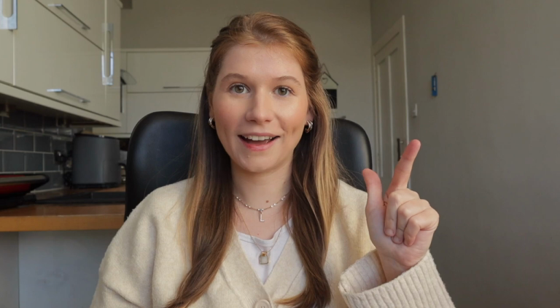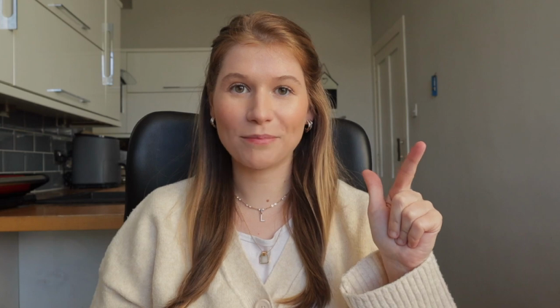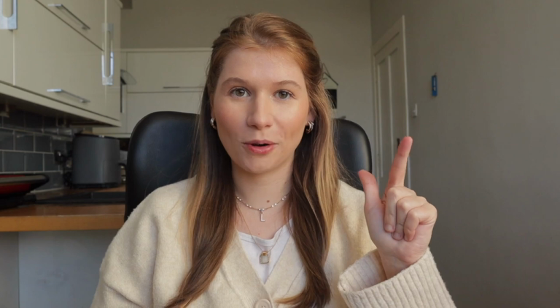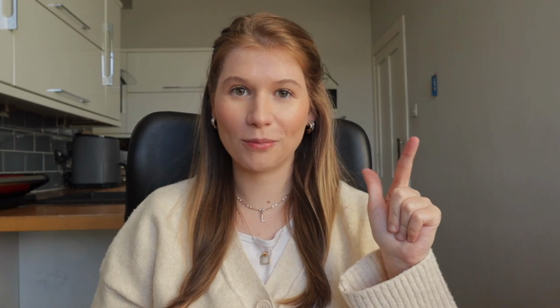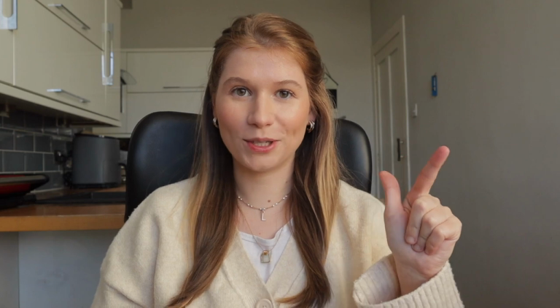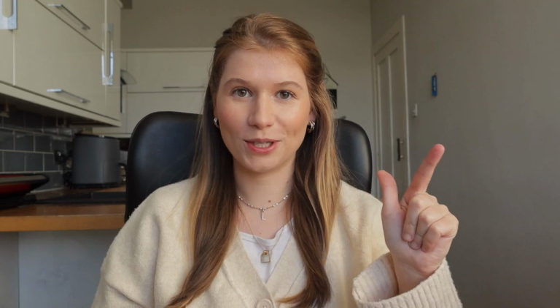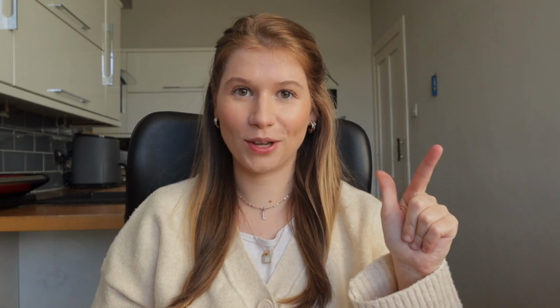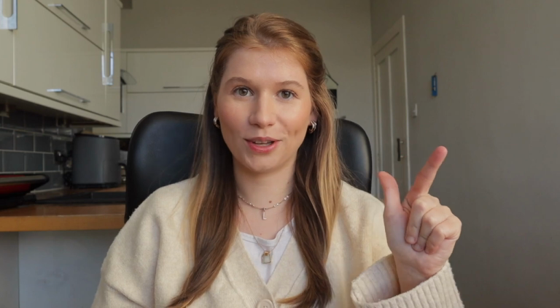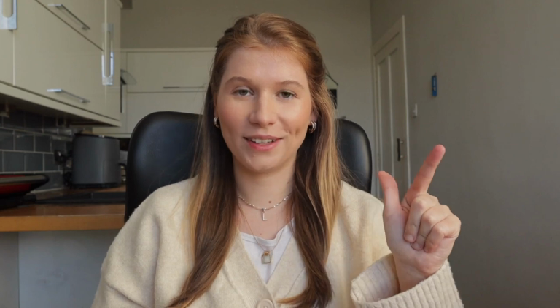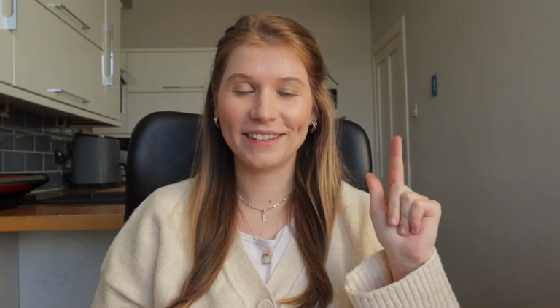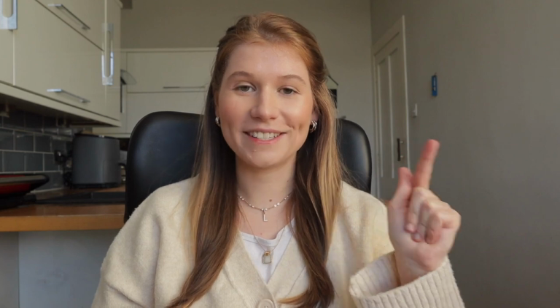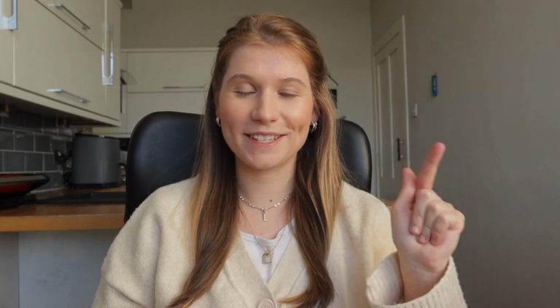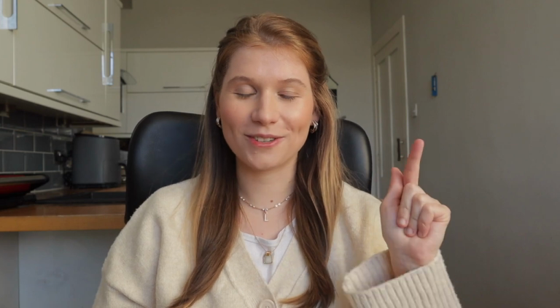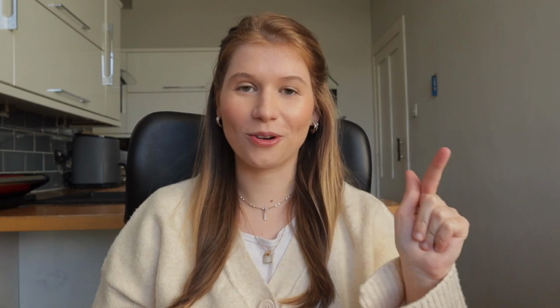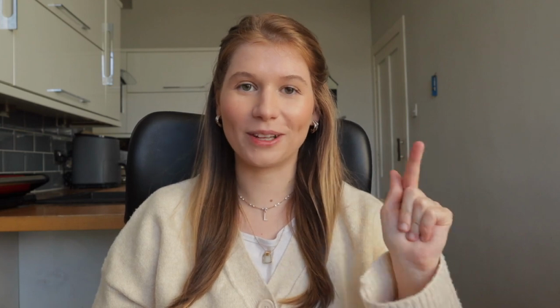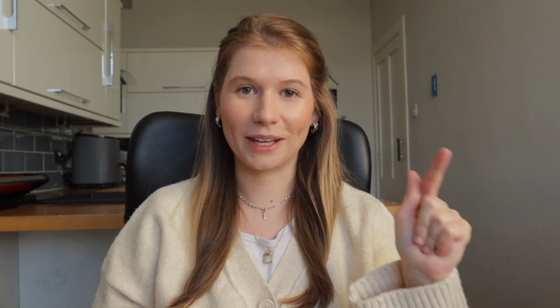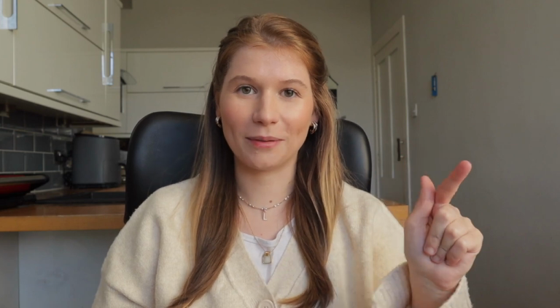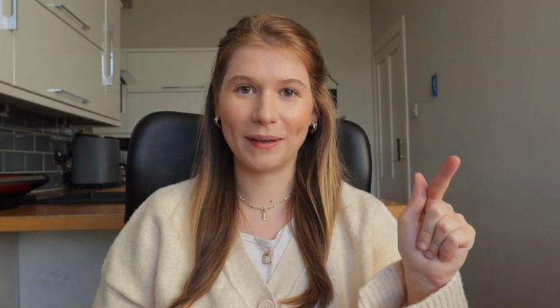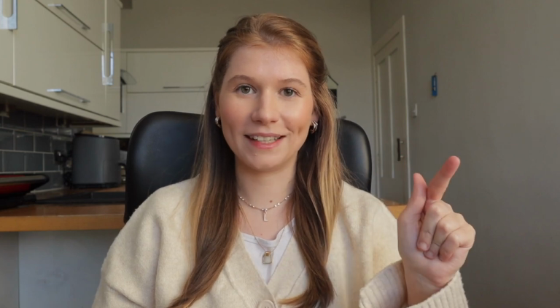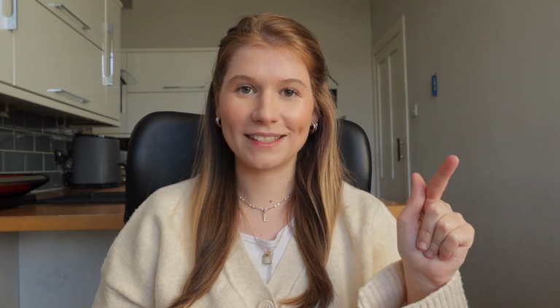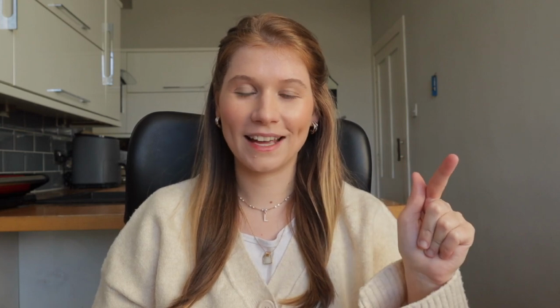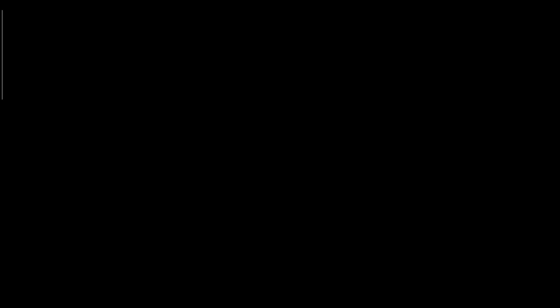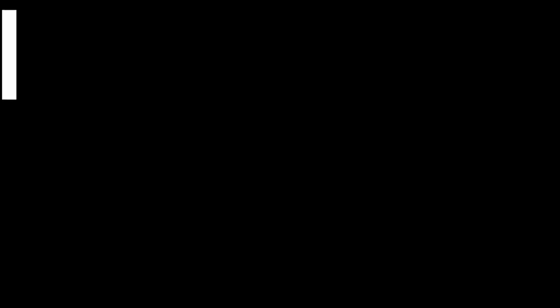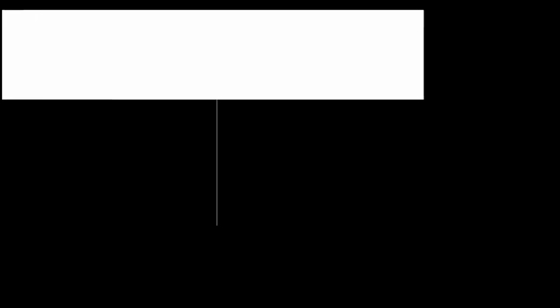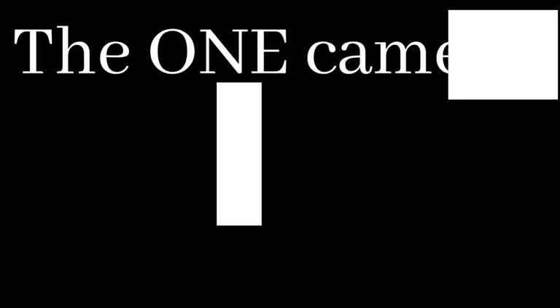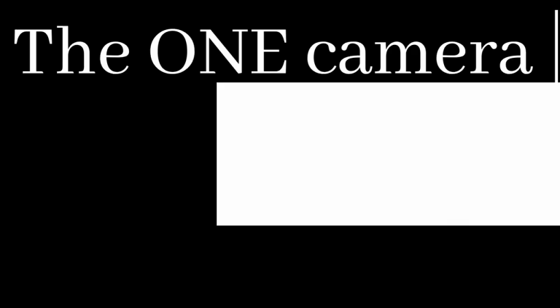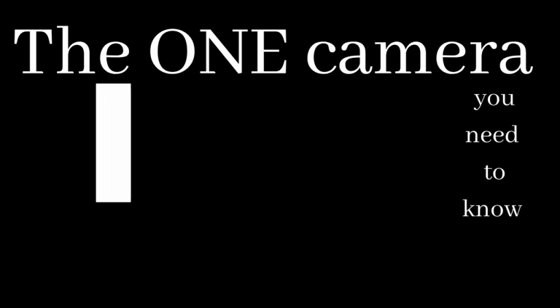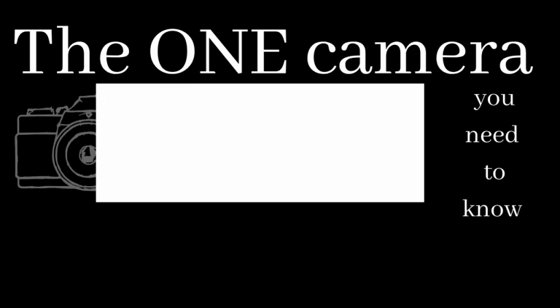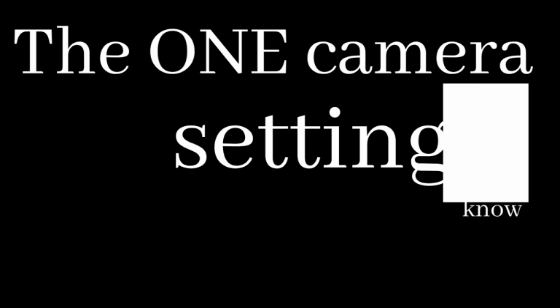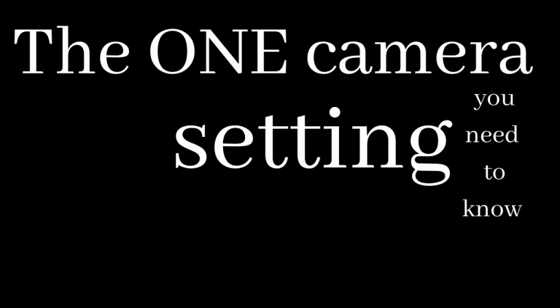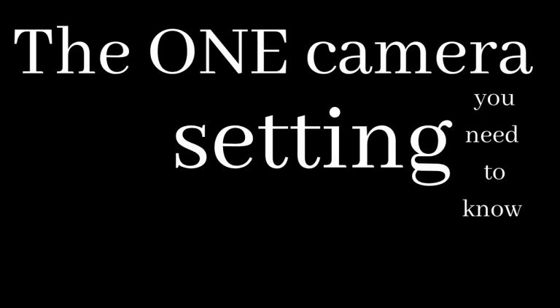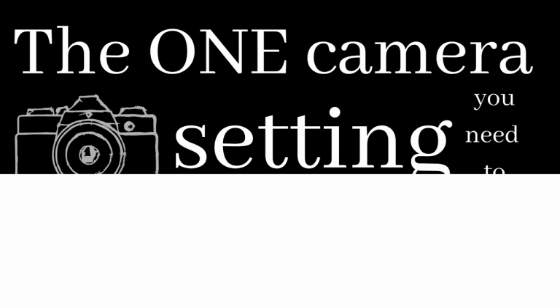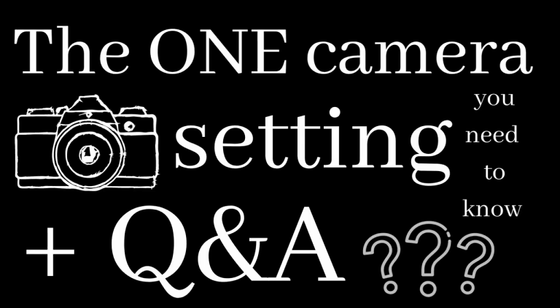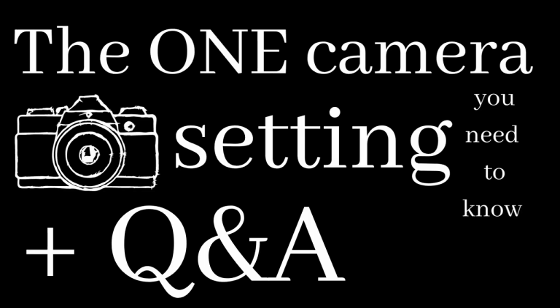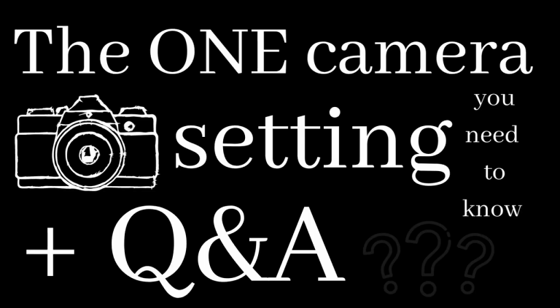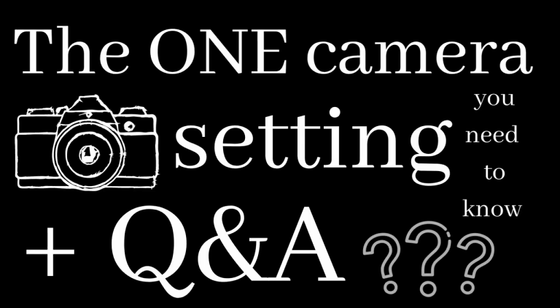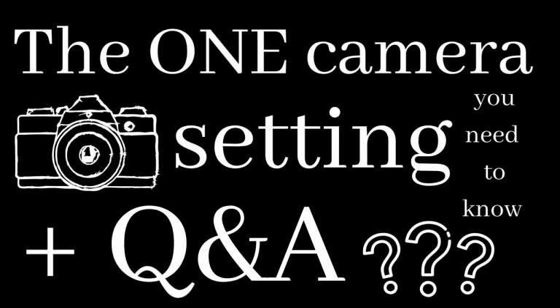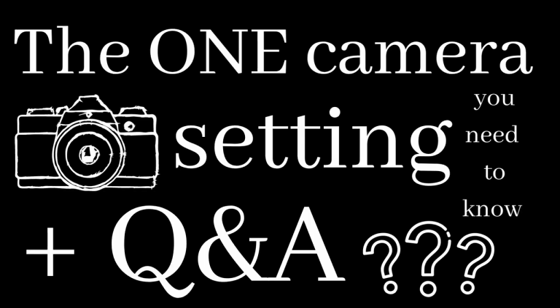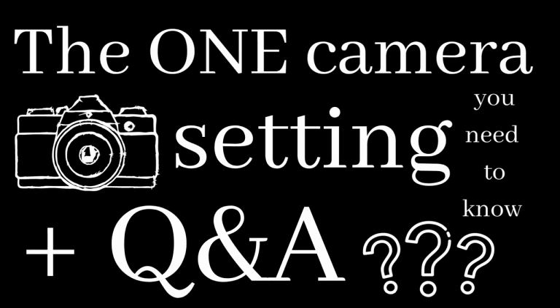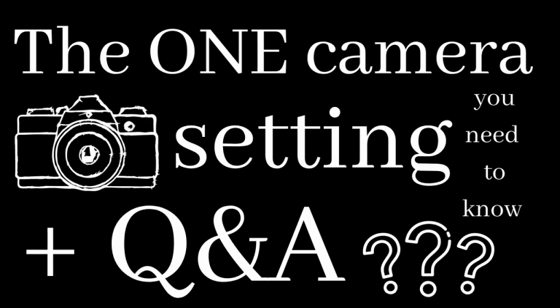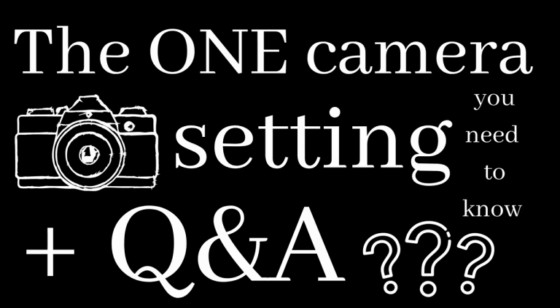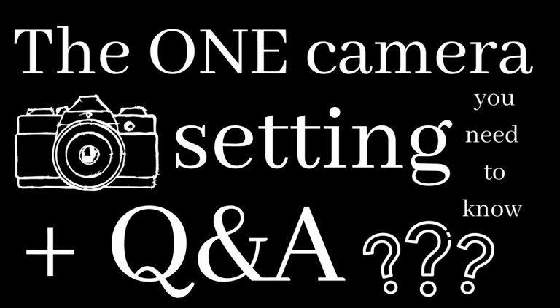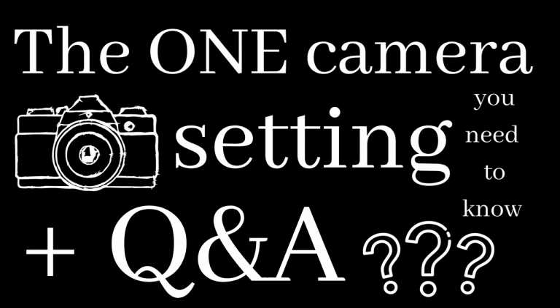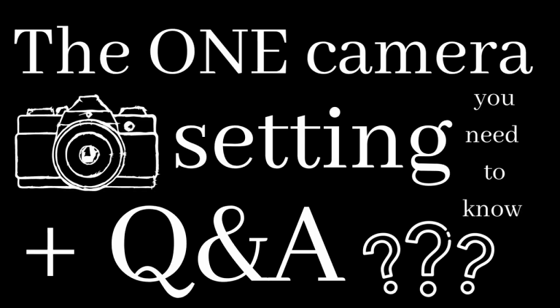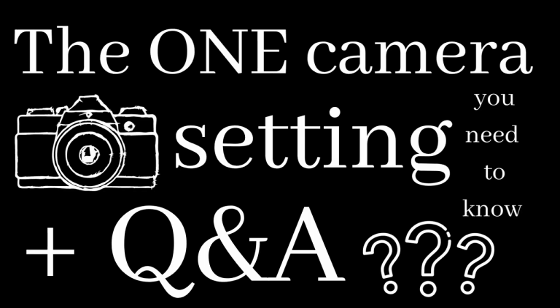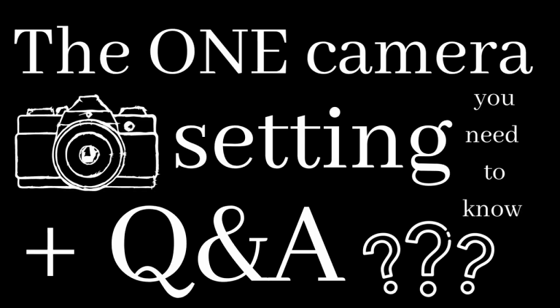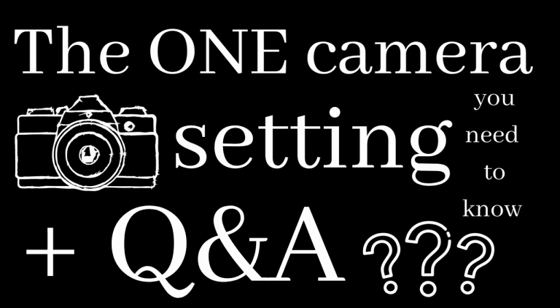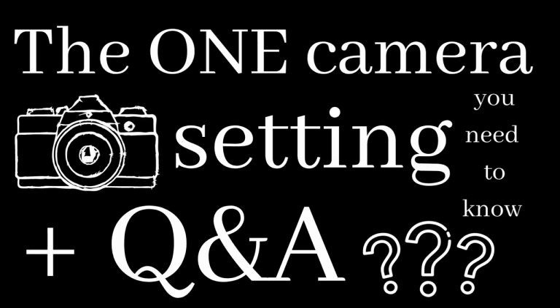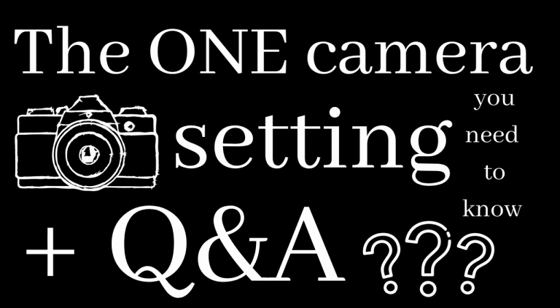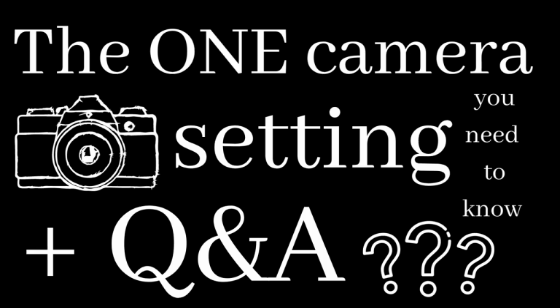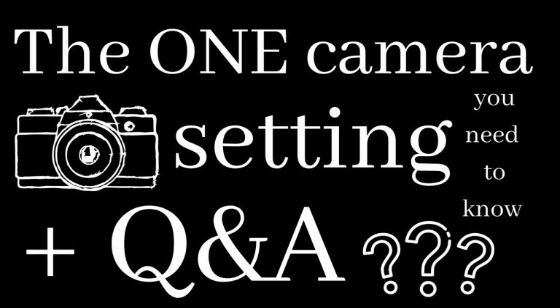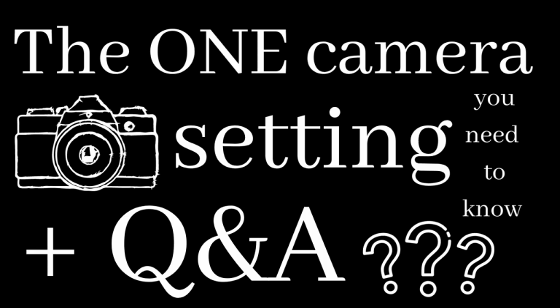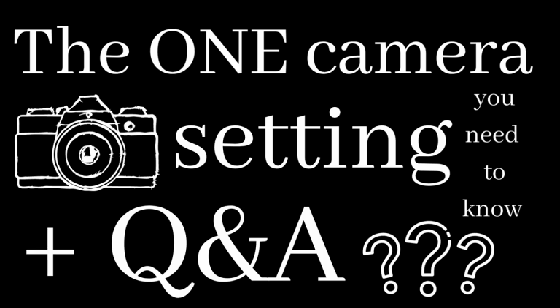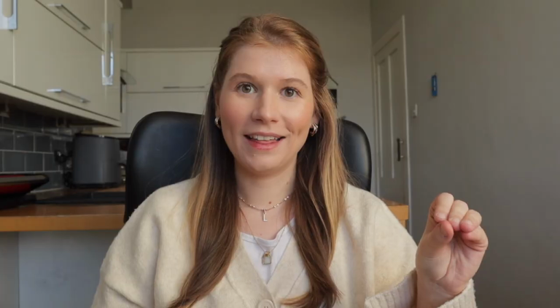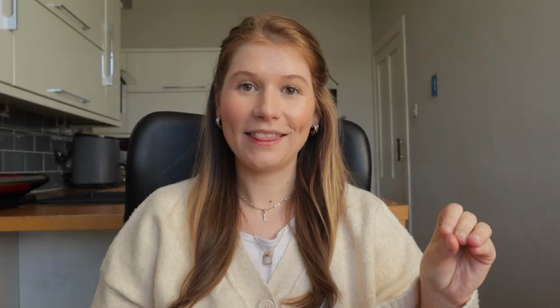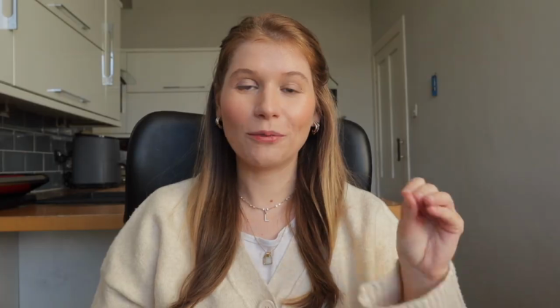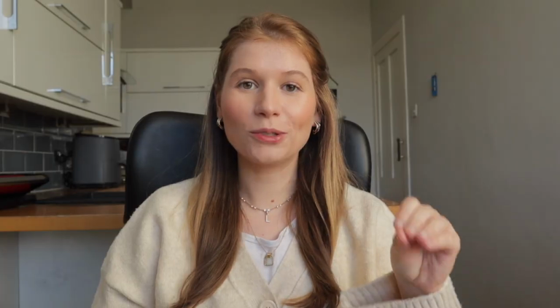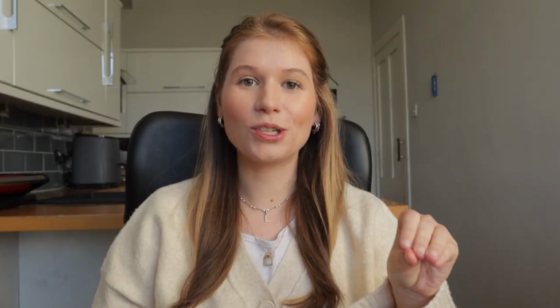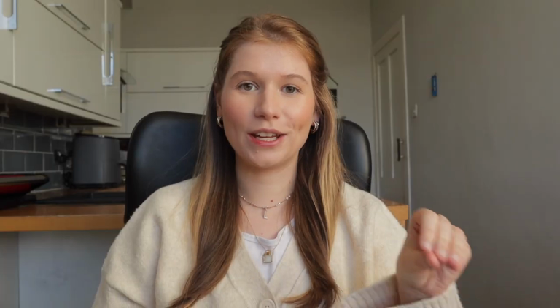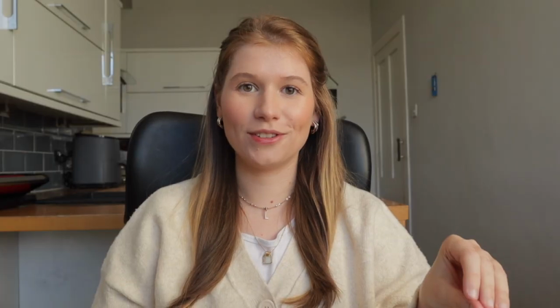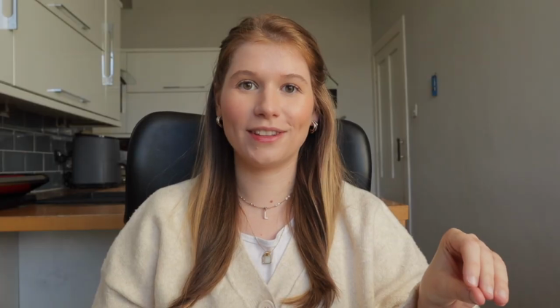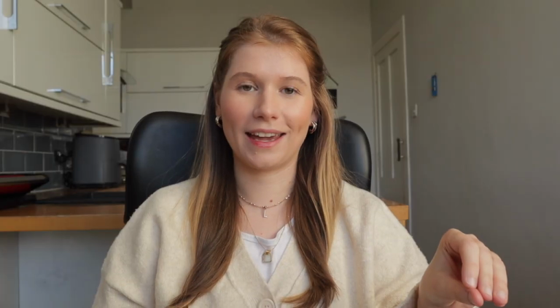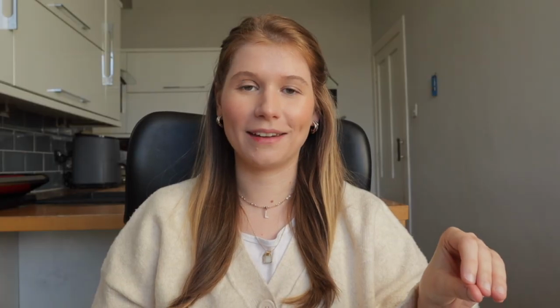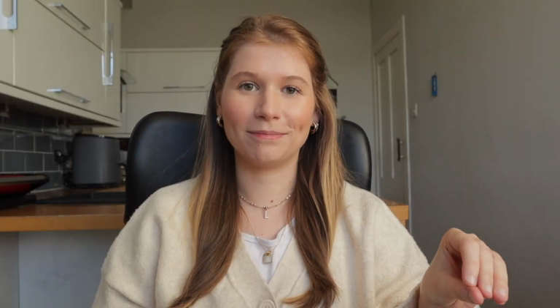I promise you, this is not clickbait. There is one tiny setting on your camera that will change the game.